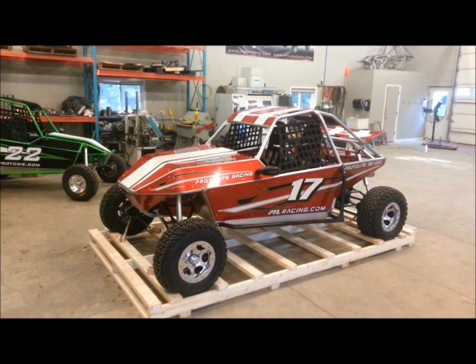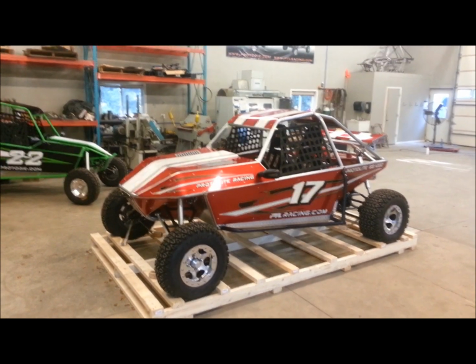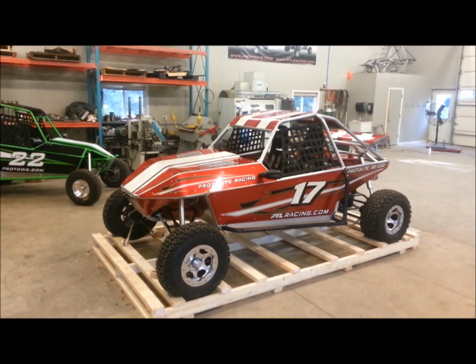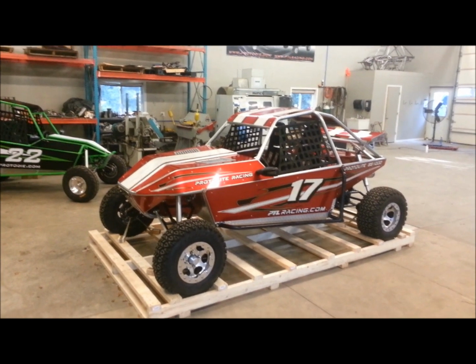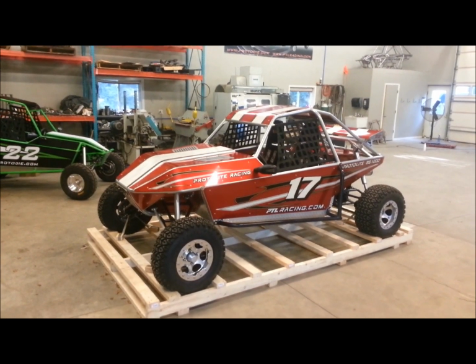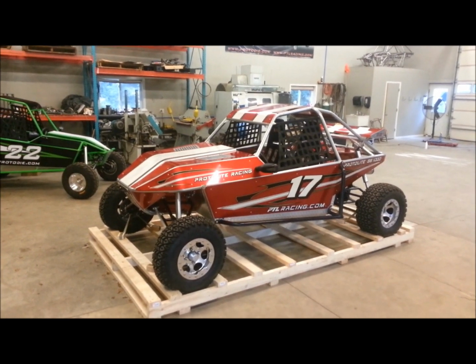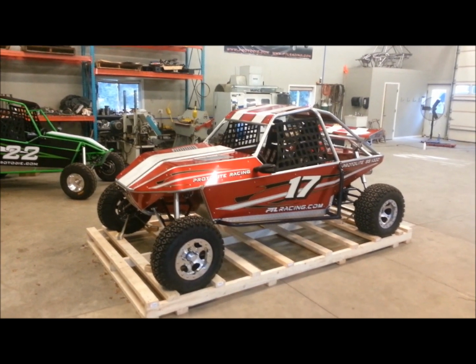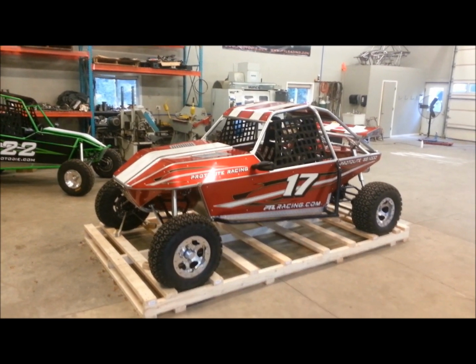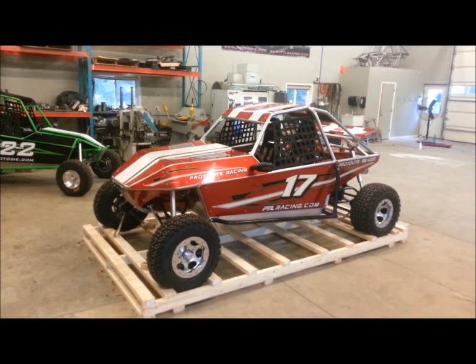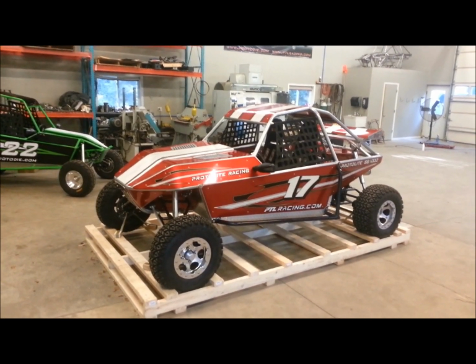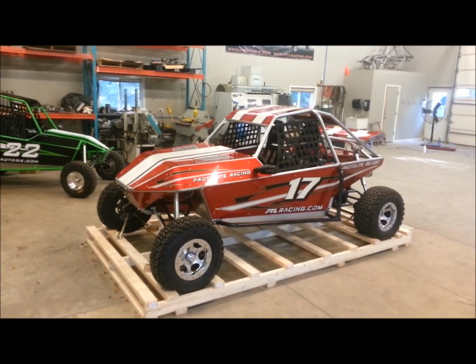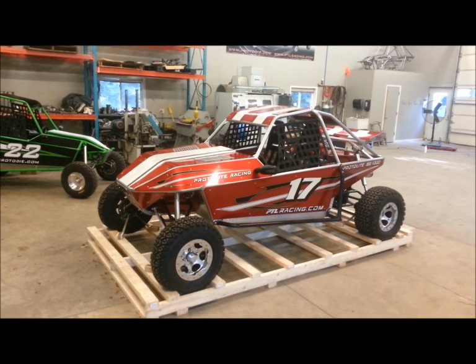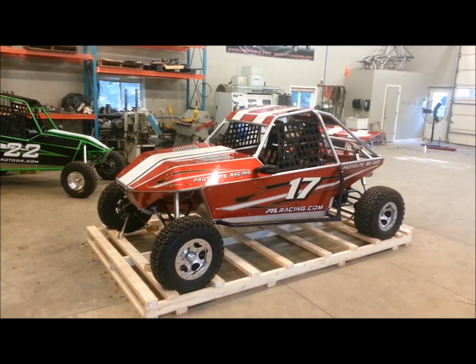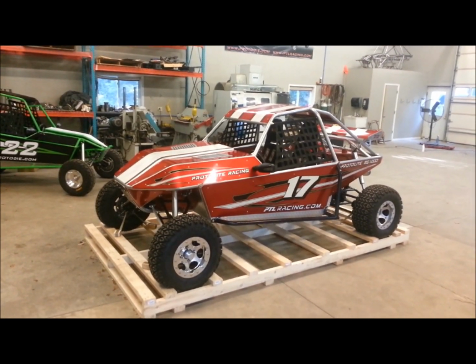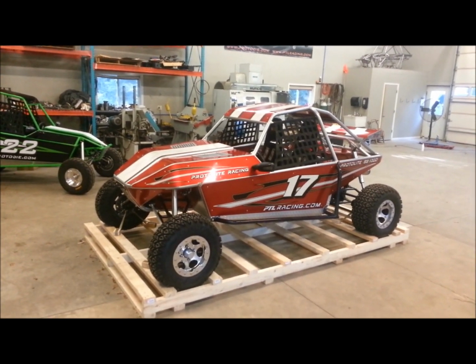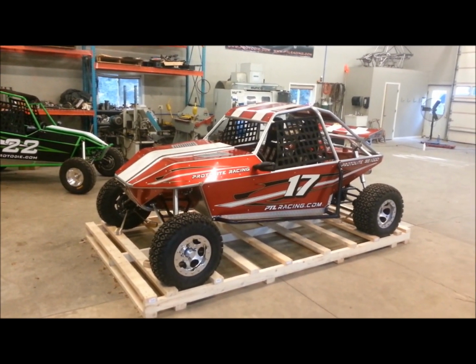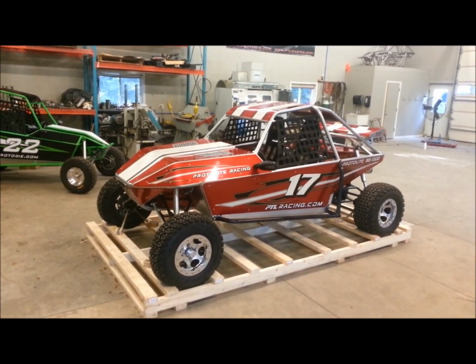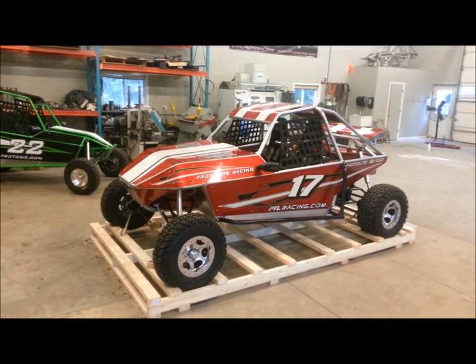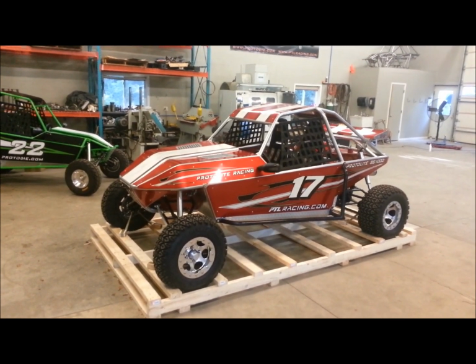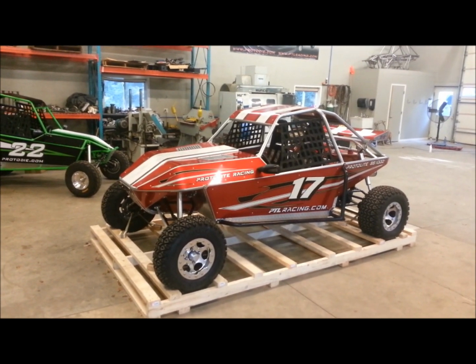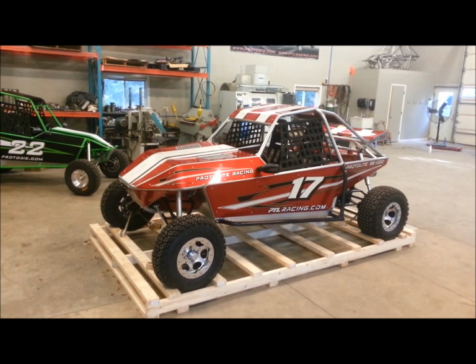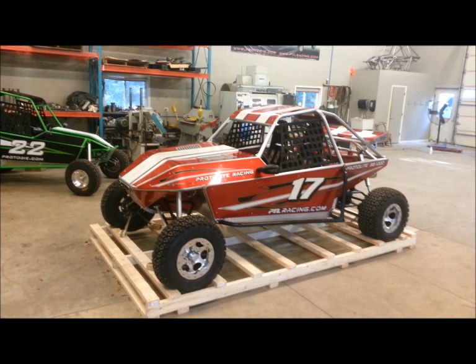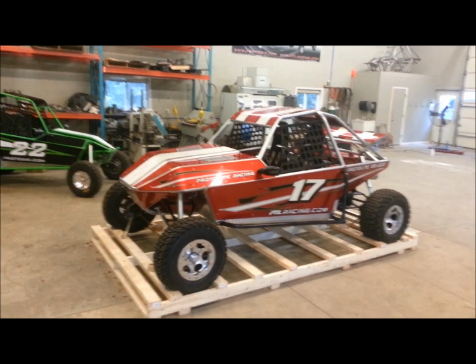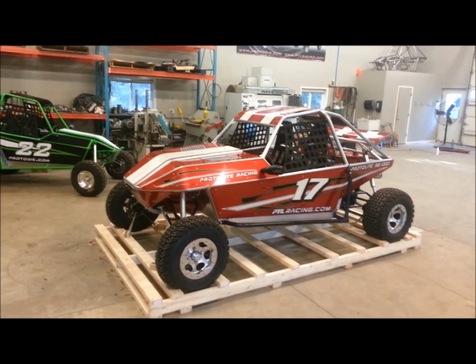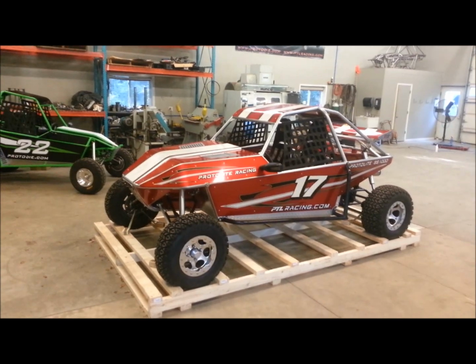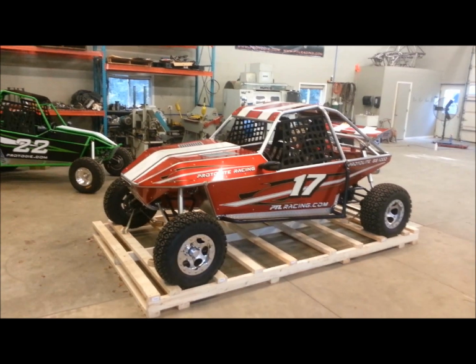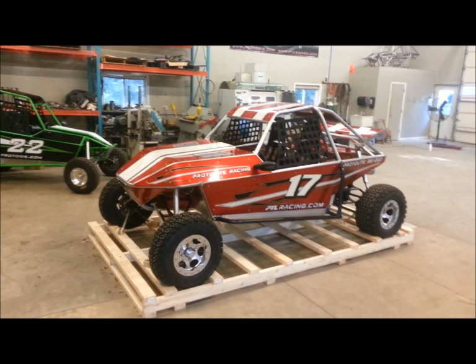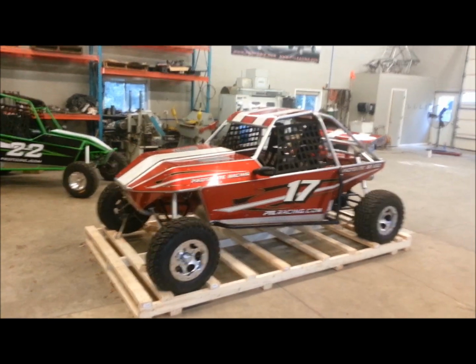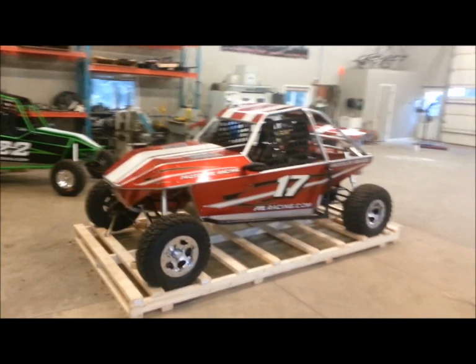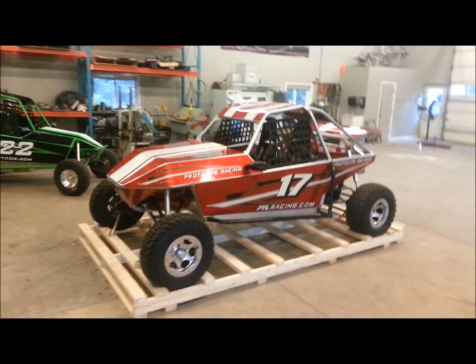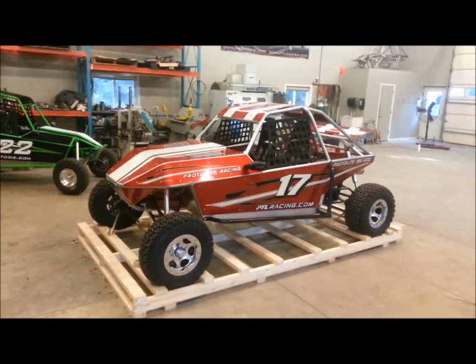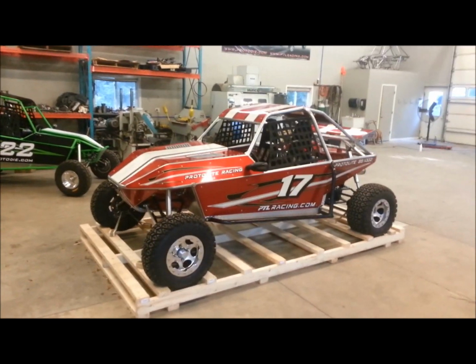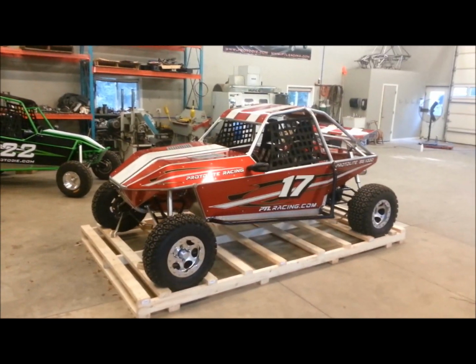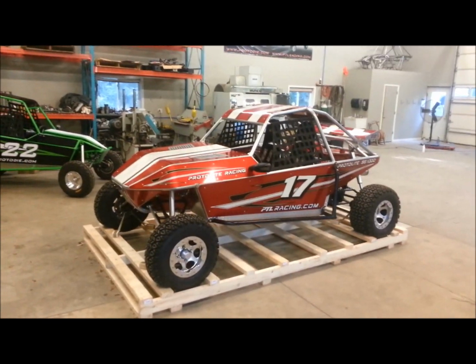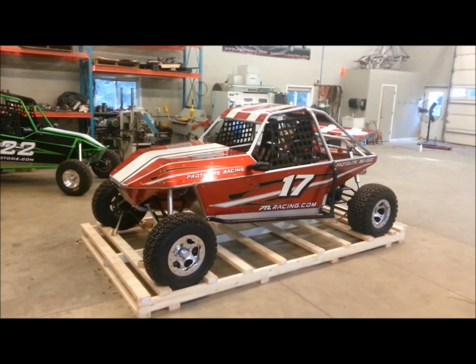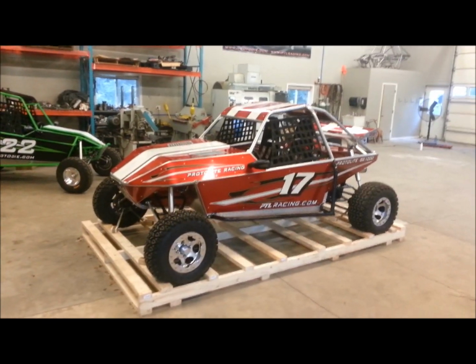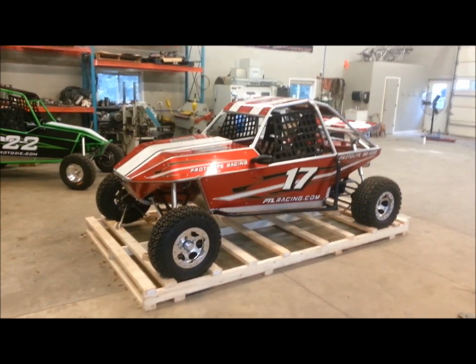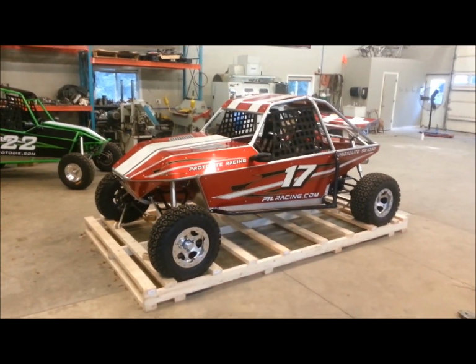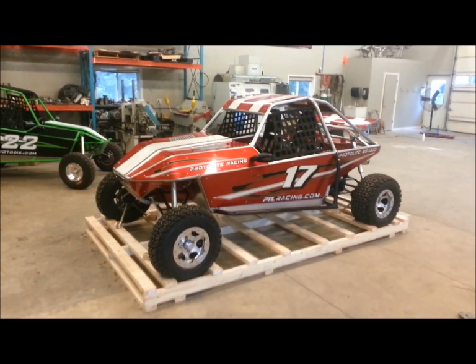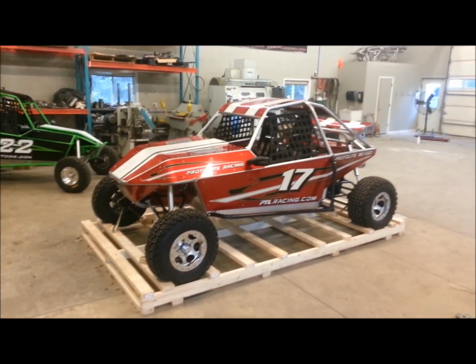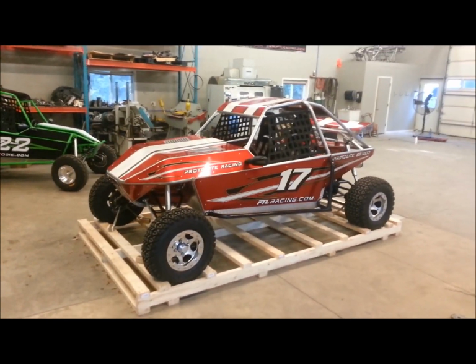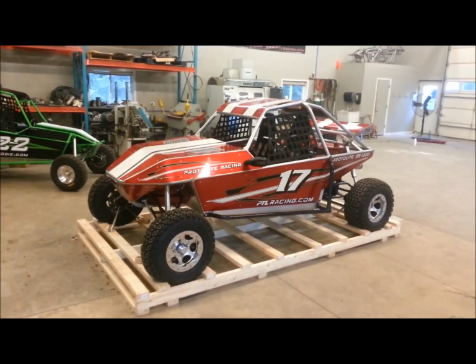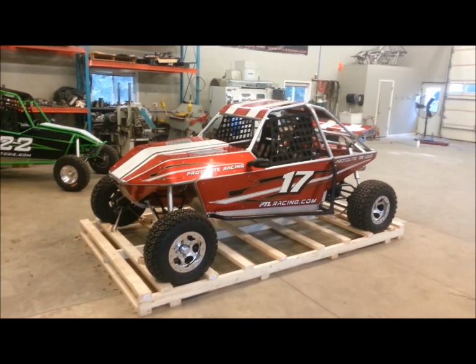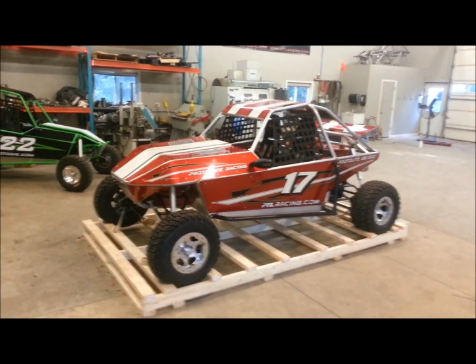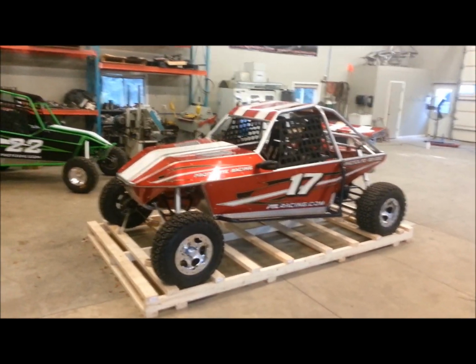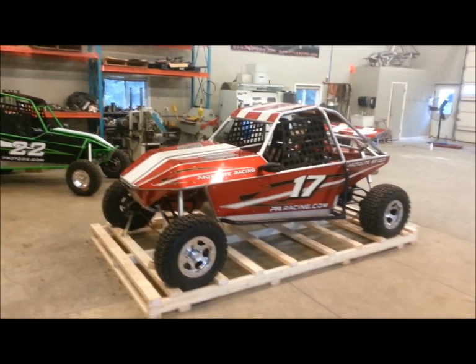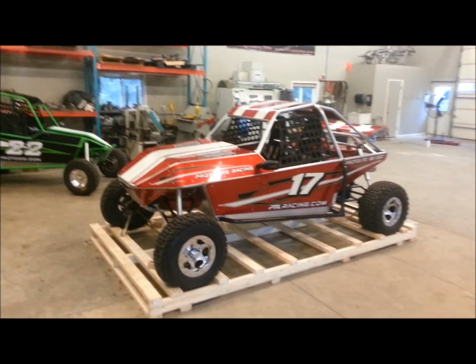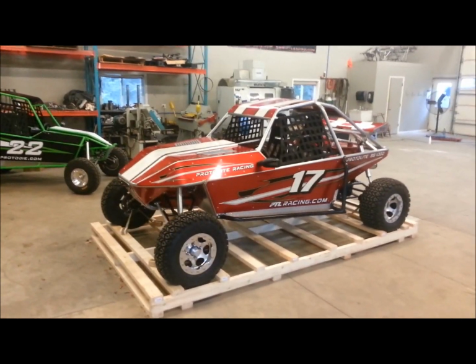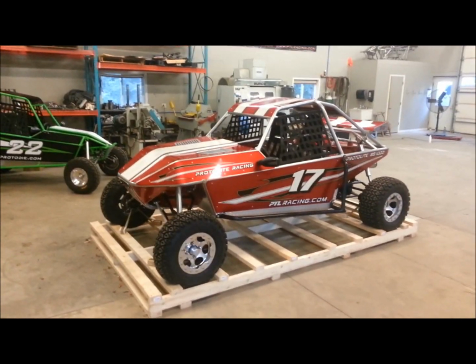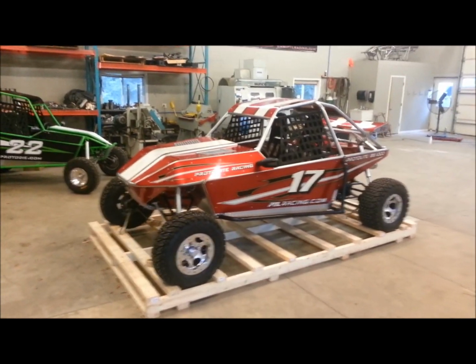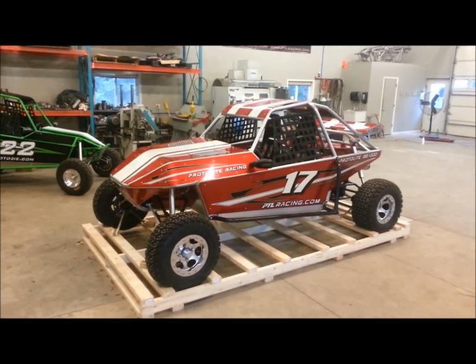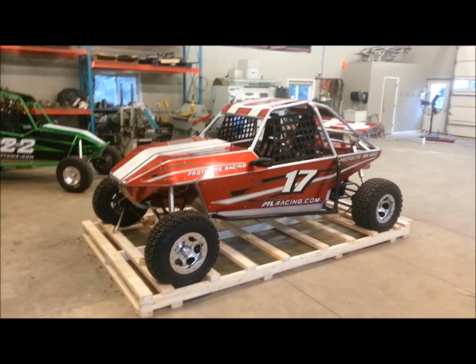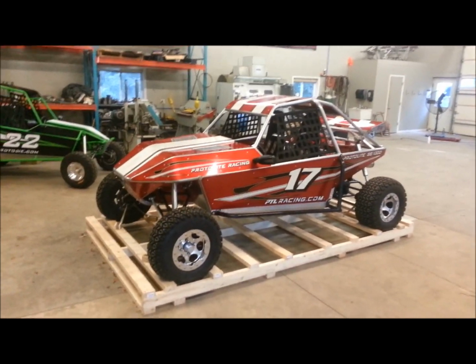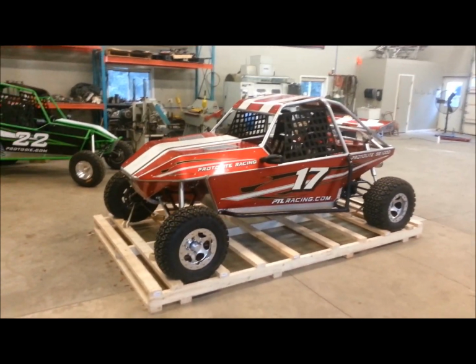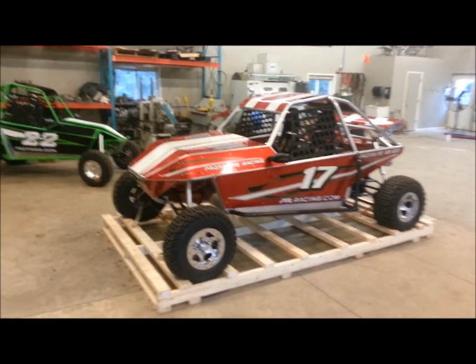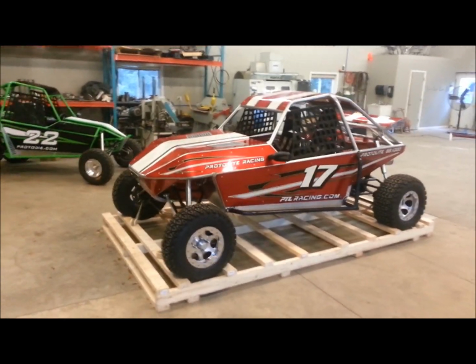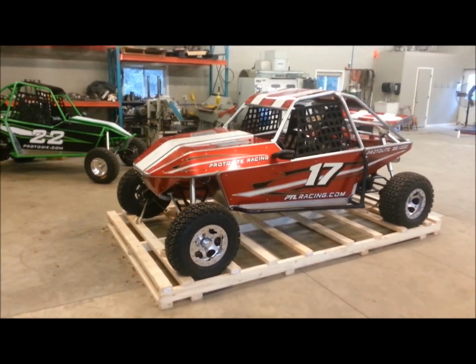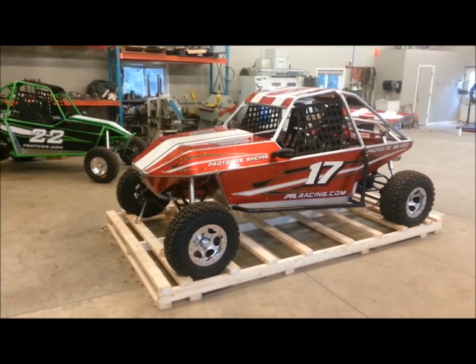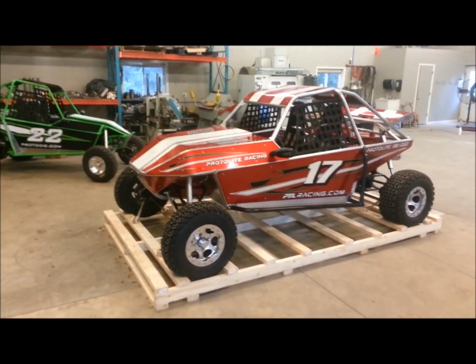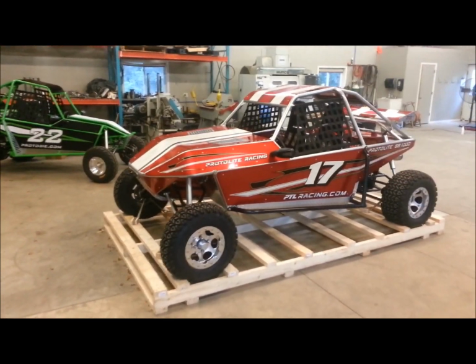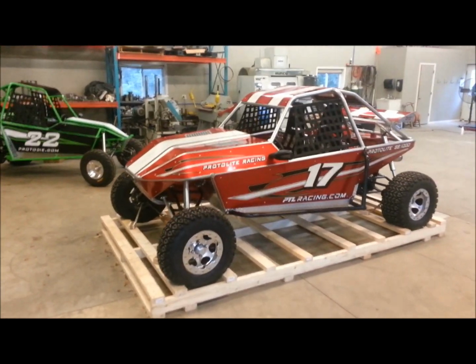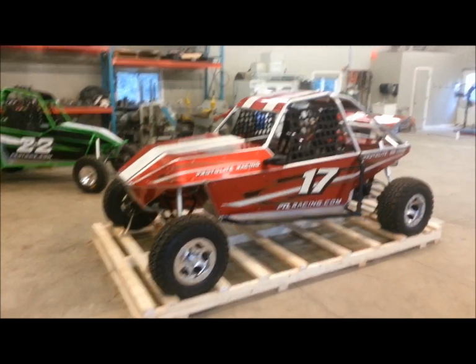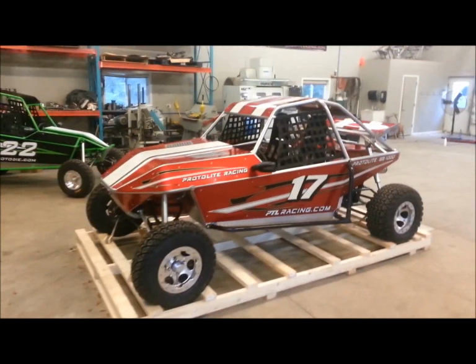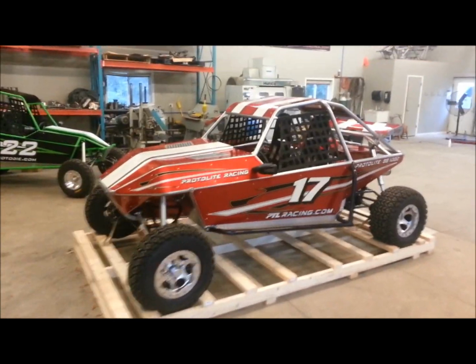We're going to do a quick walk around here, showing a few features of the Pertilite SS-1000.